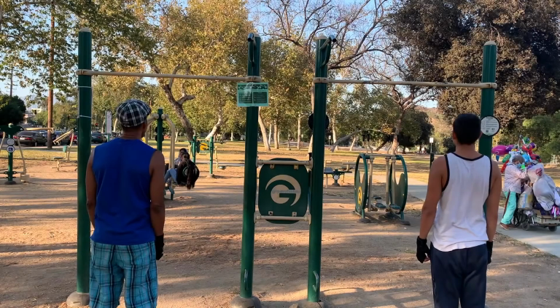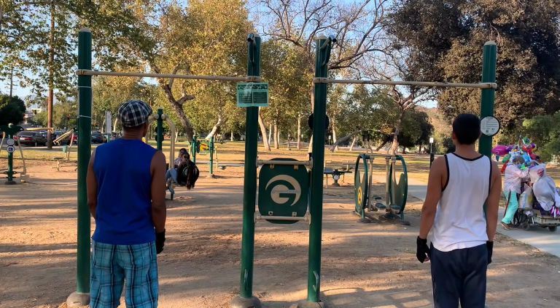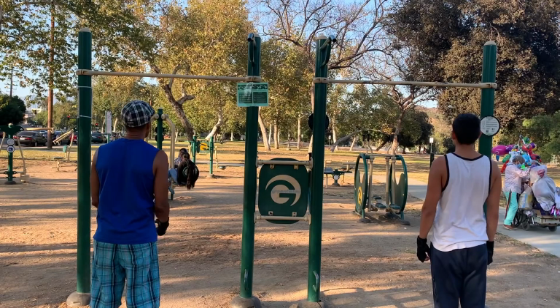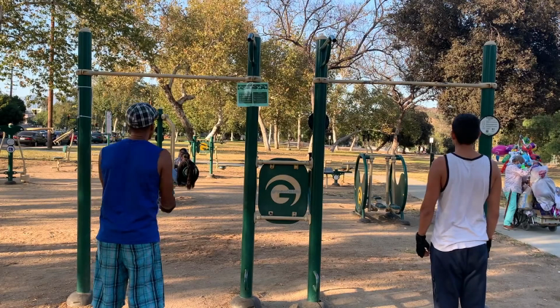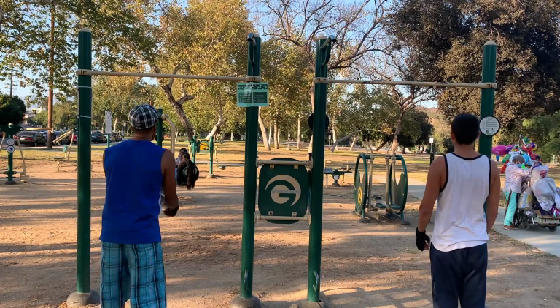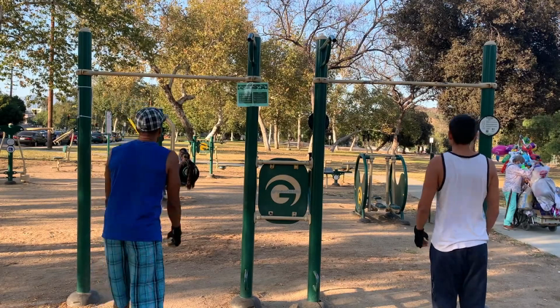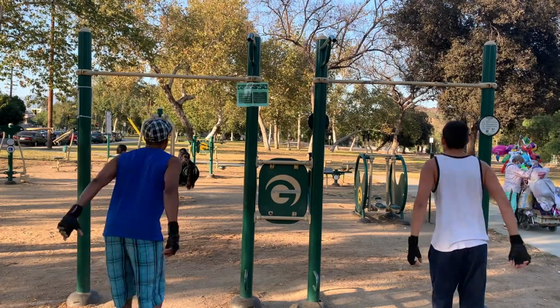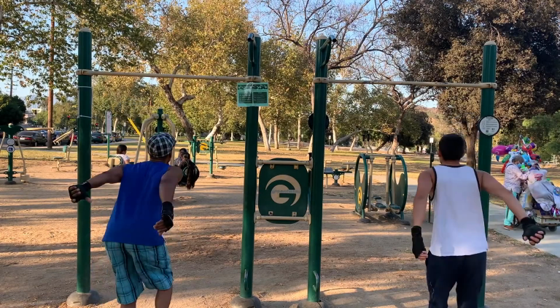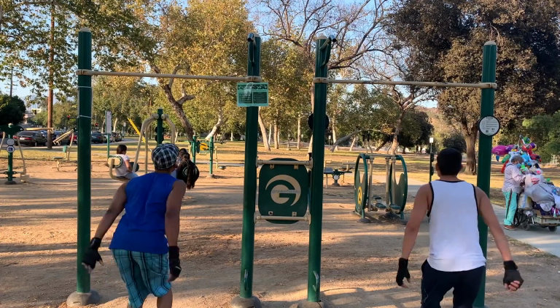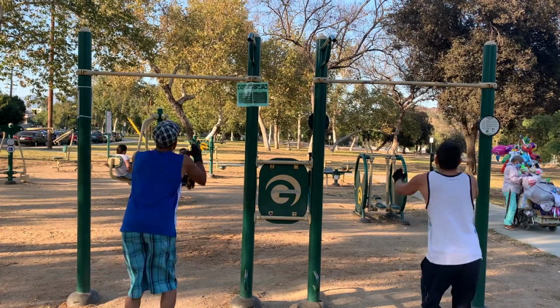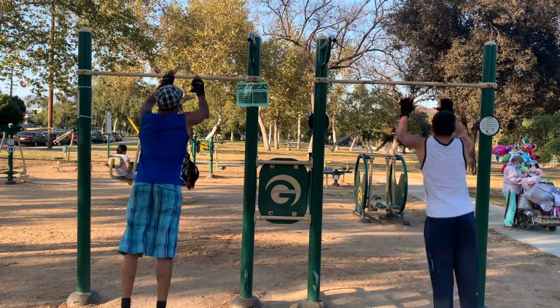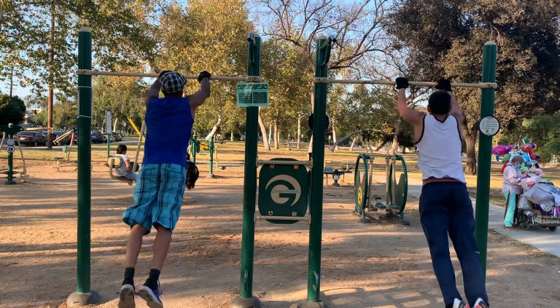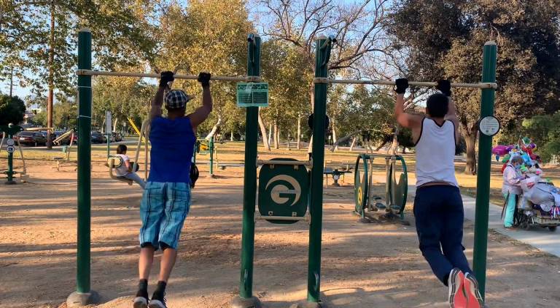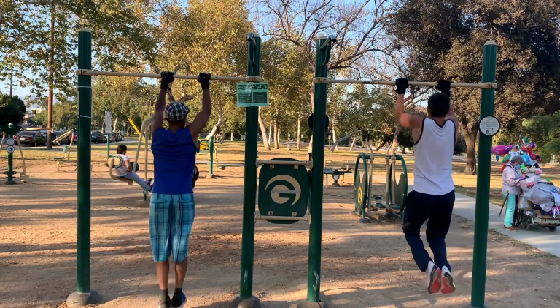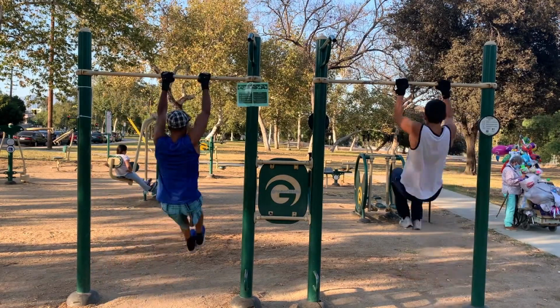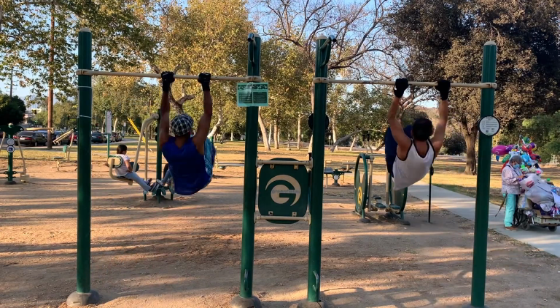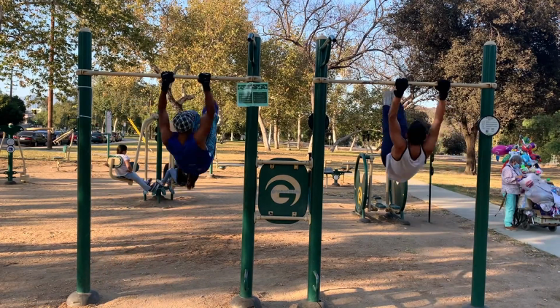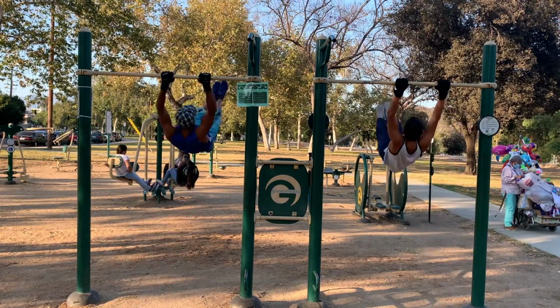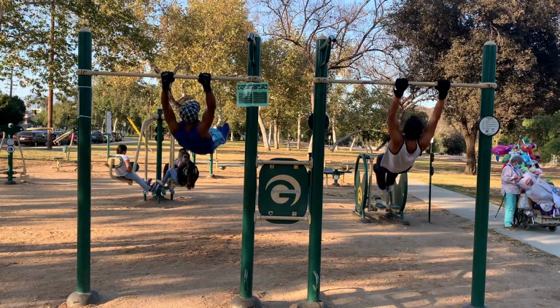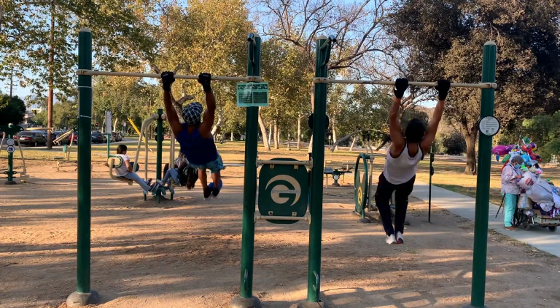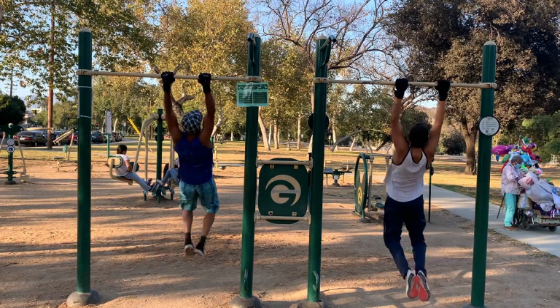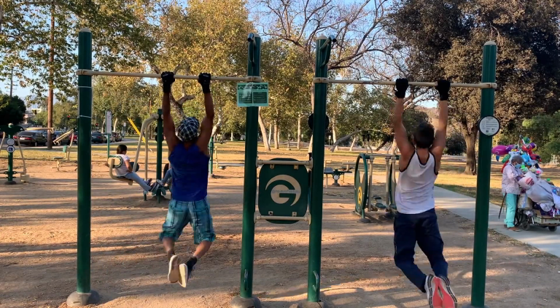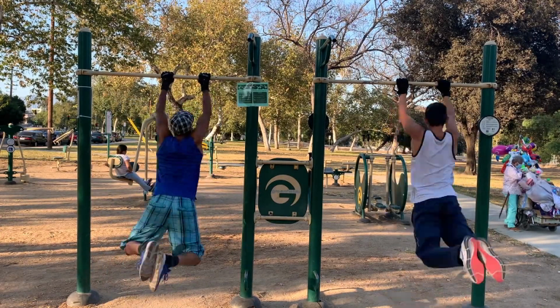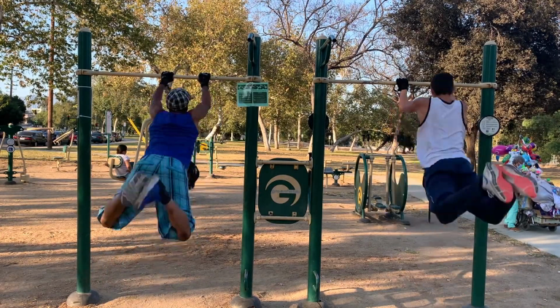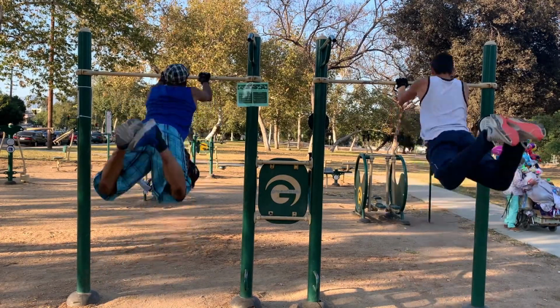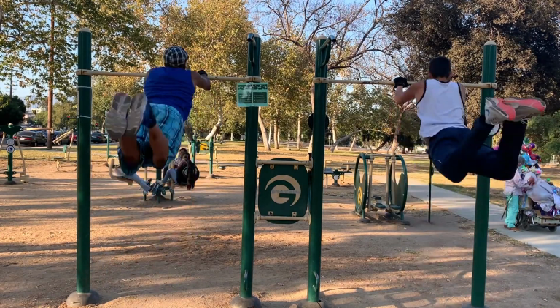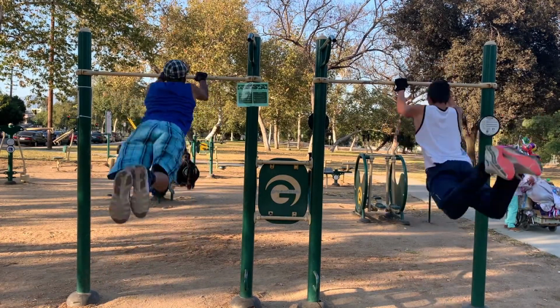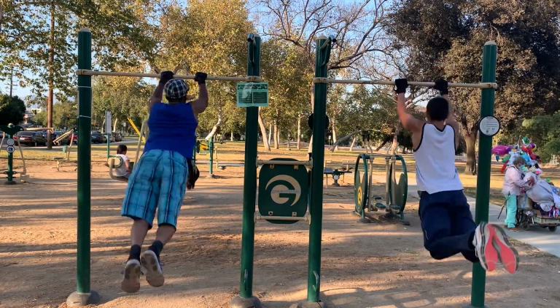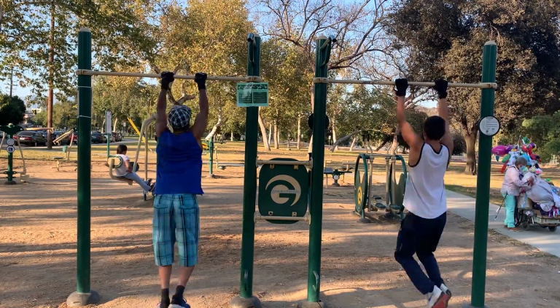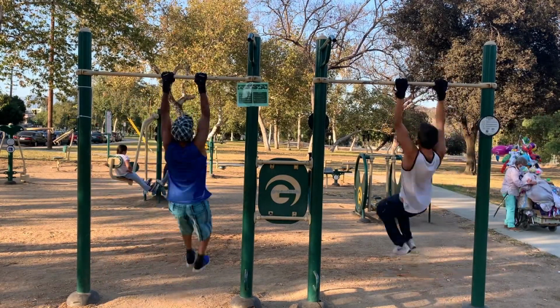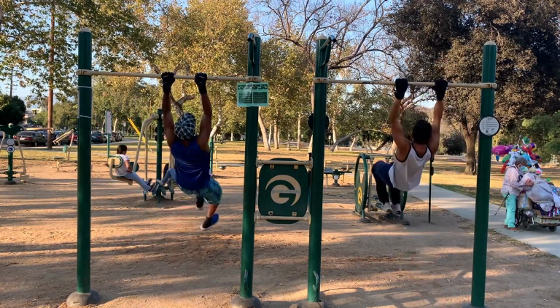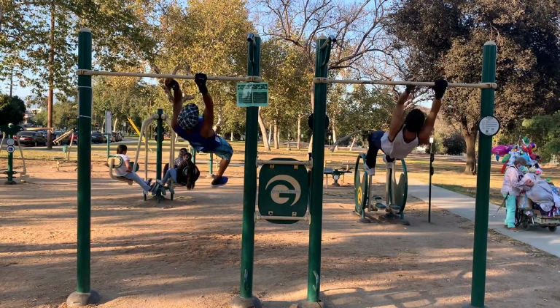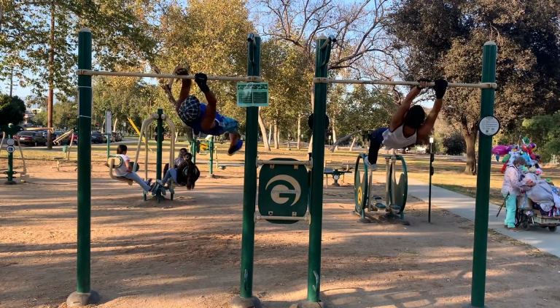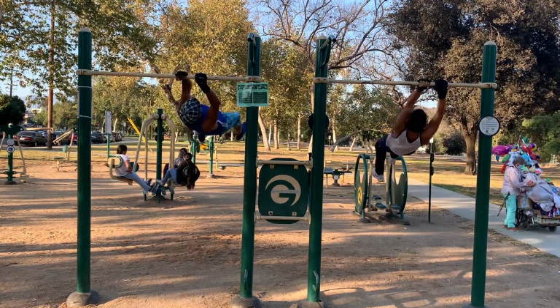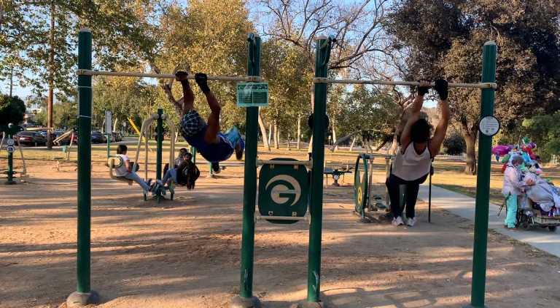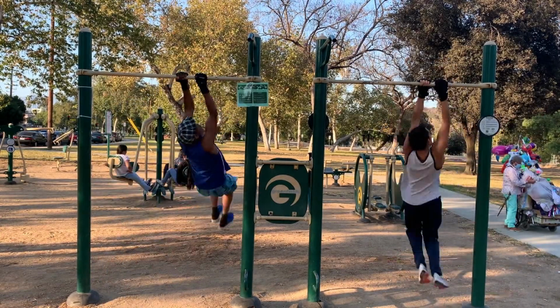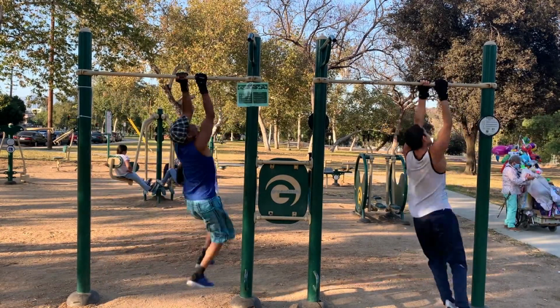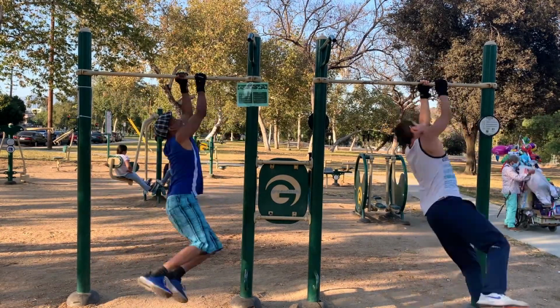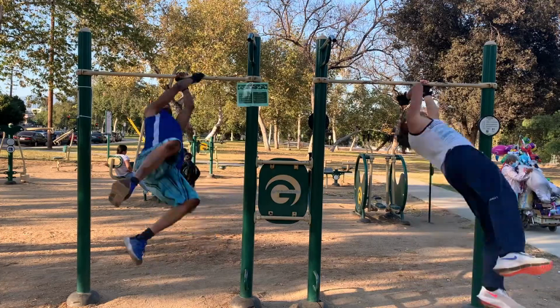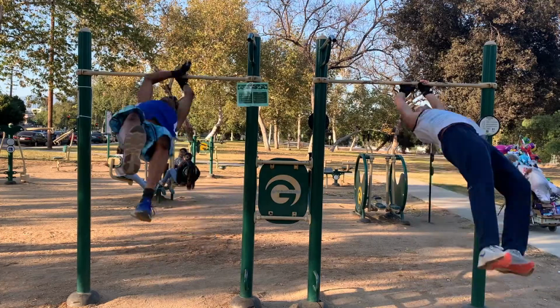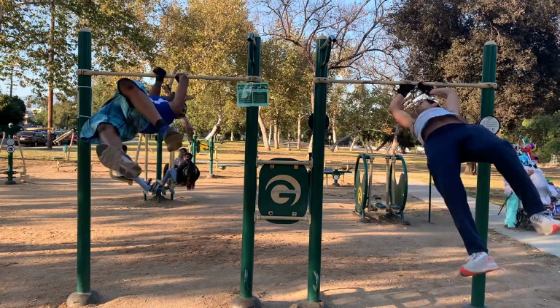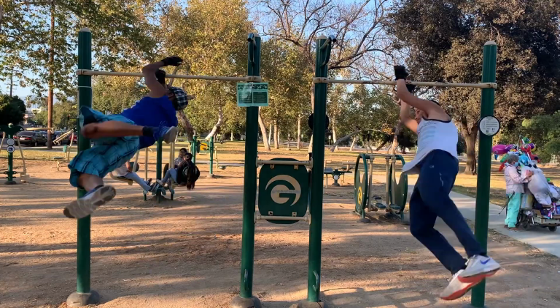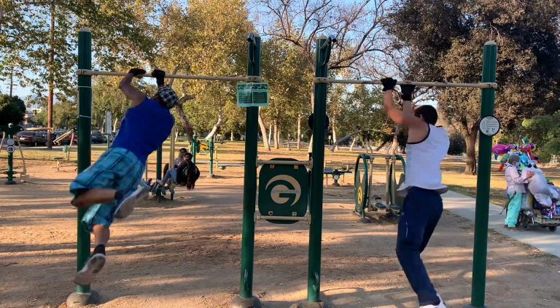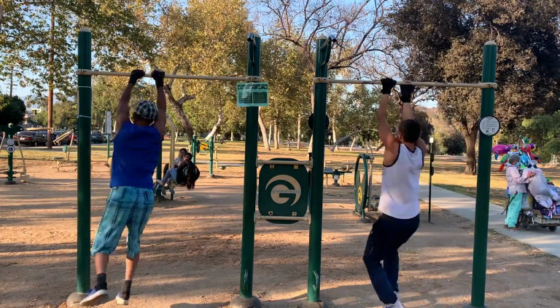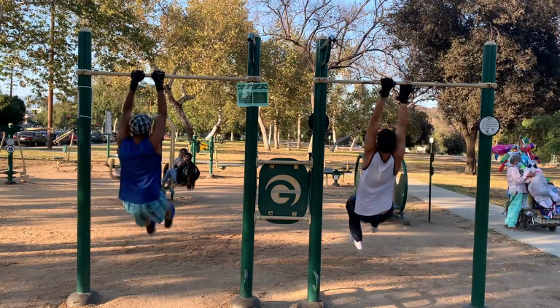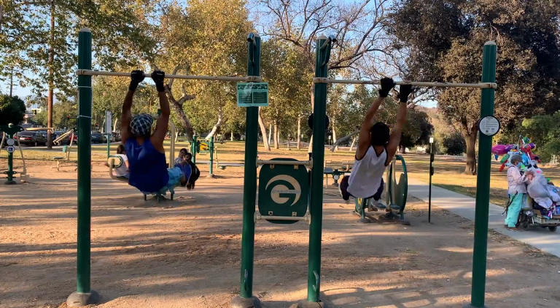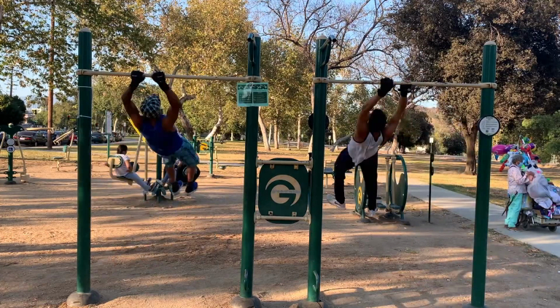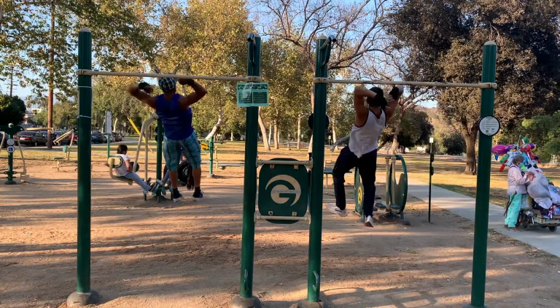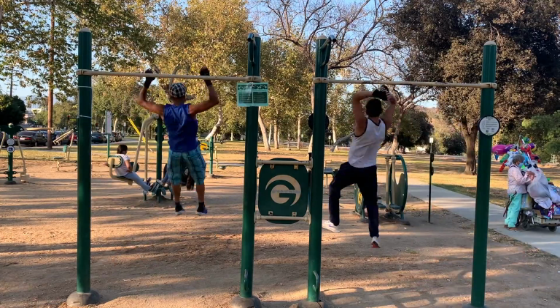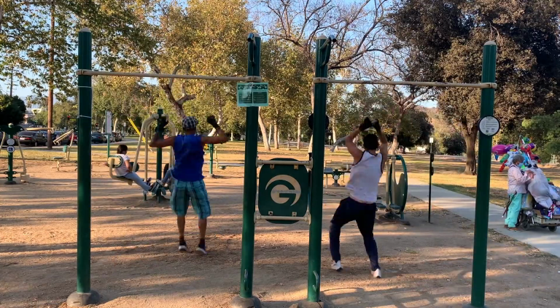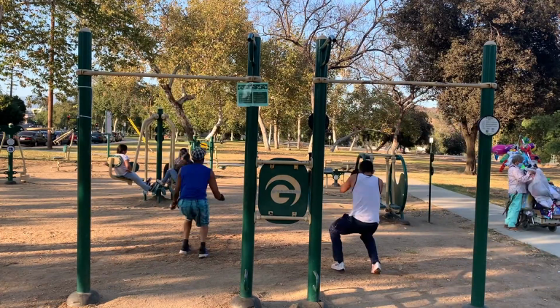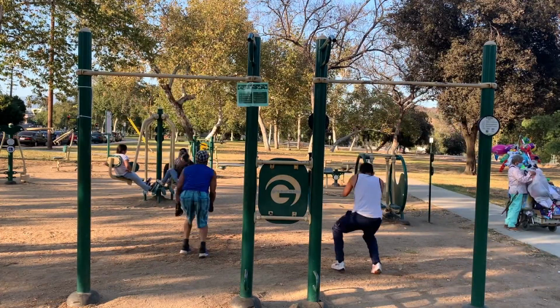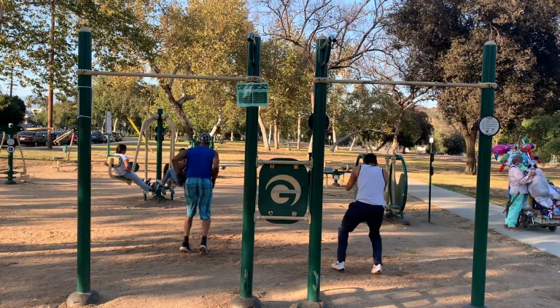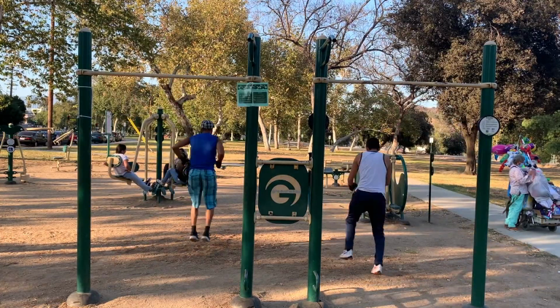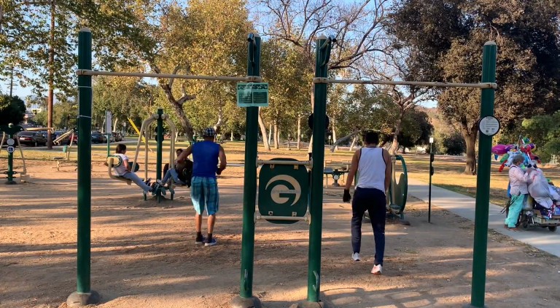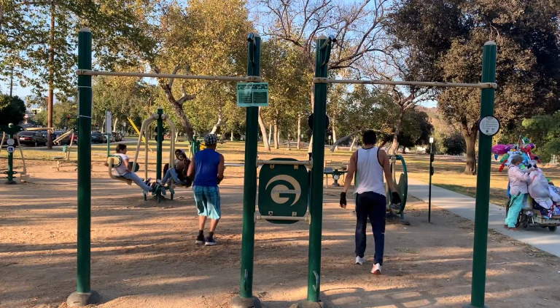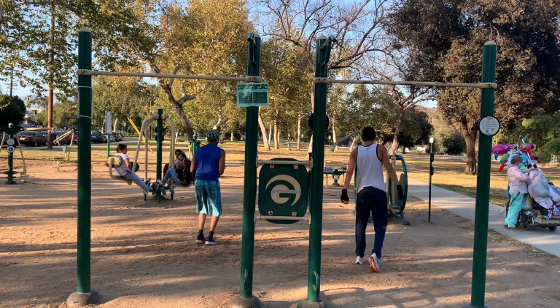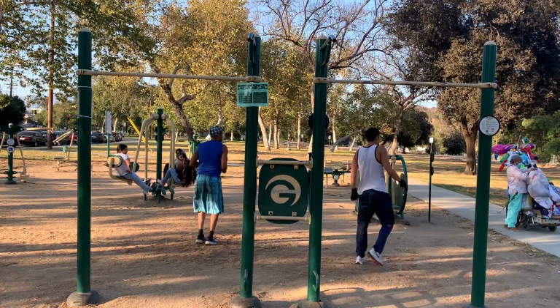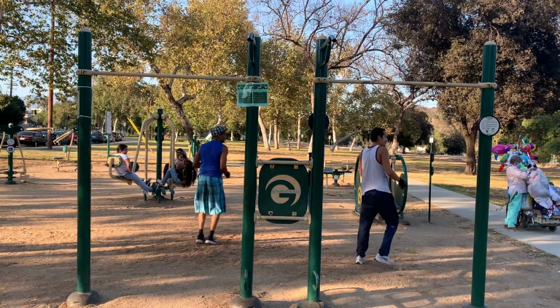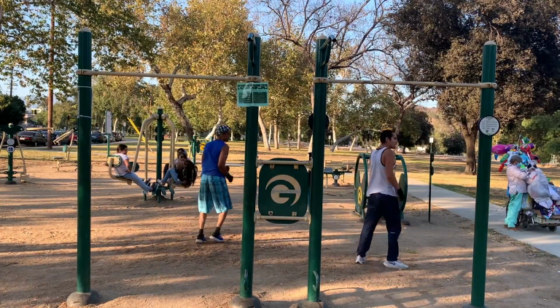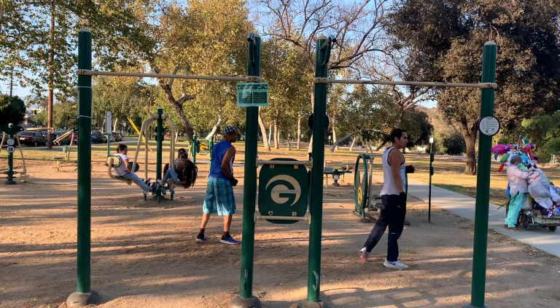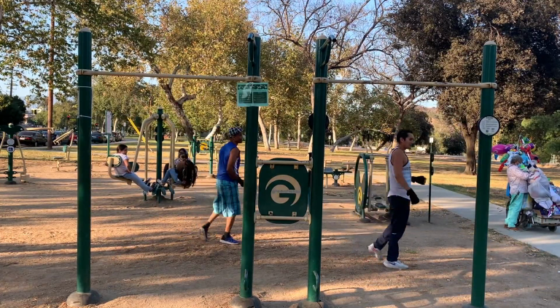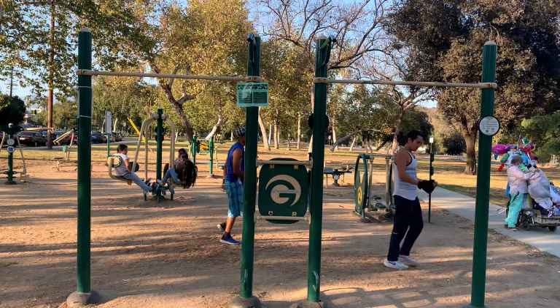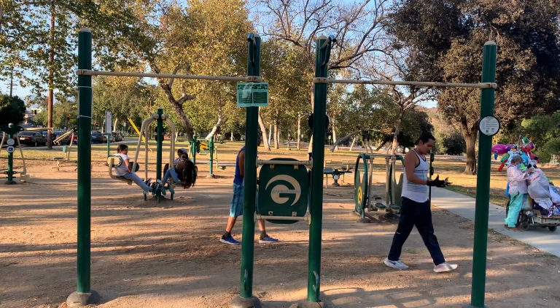Now that Wesley and I have both learned the Dragon 360, it's time to take a sneak peek at one of our training sessions.